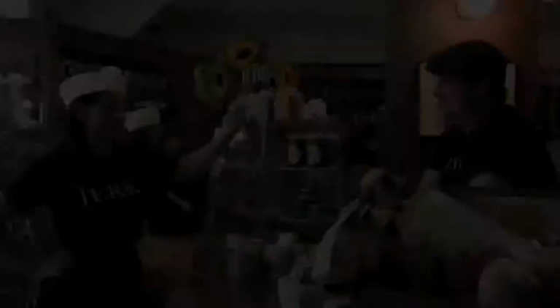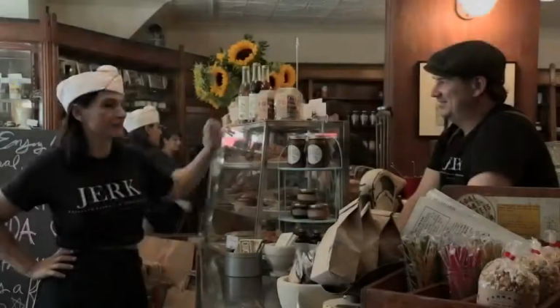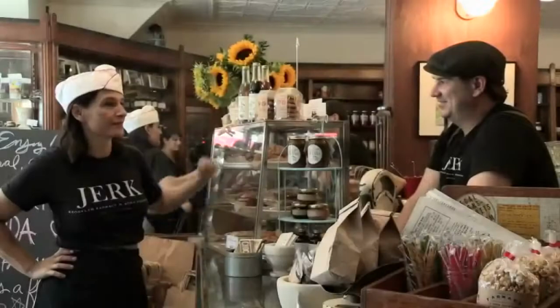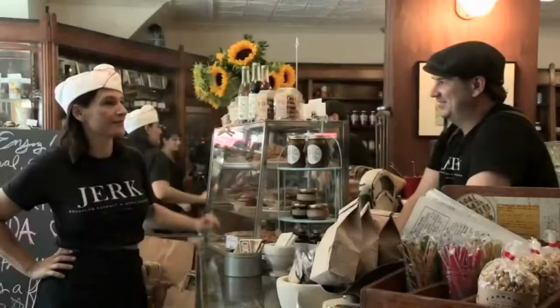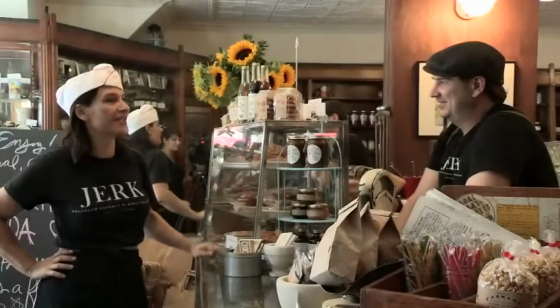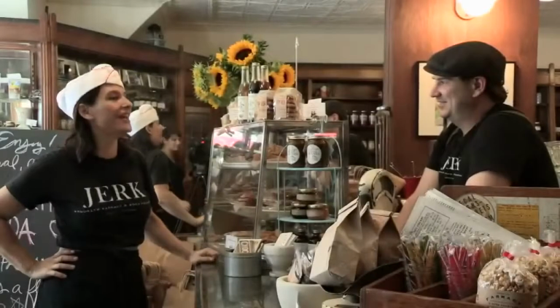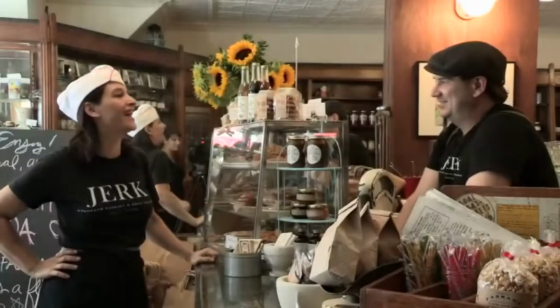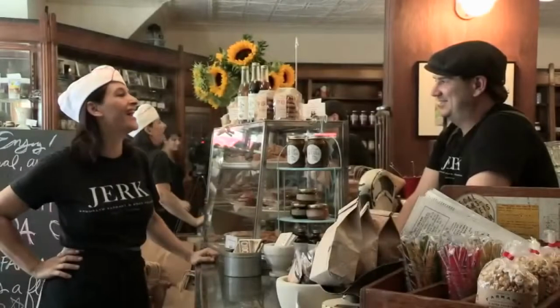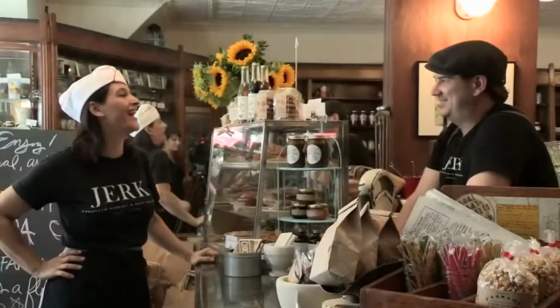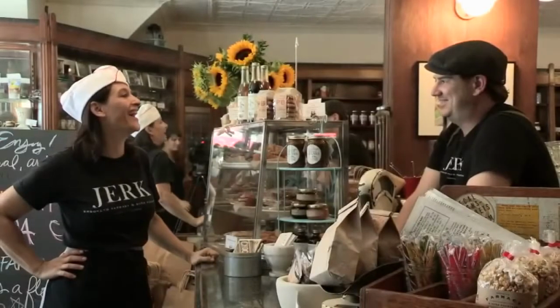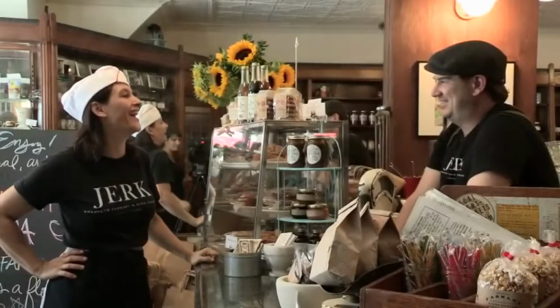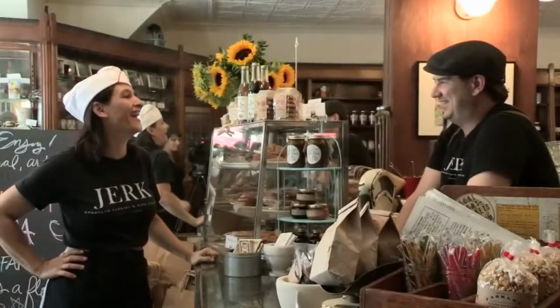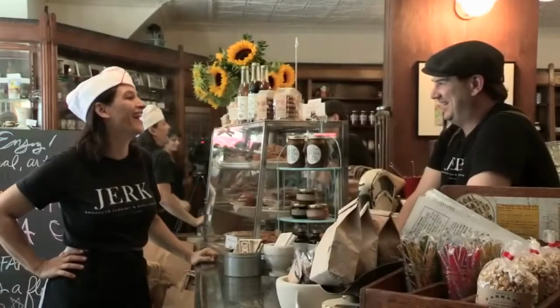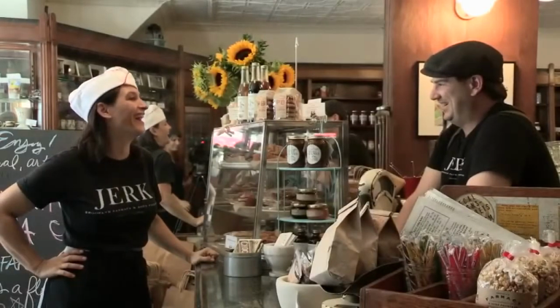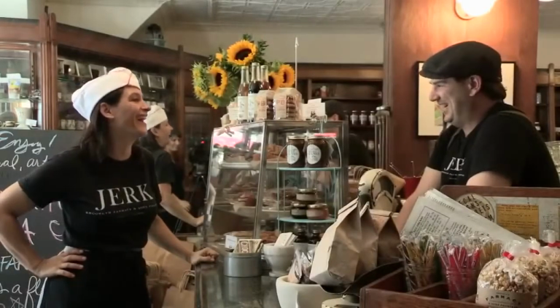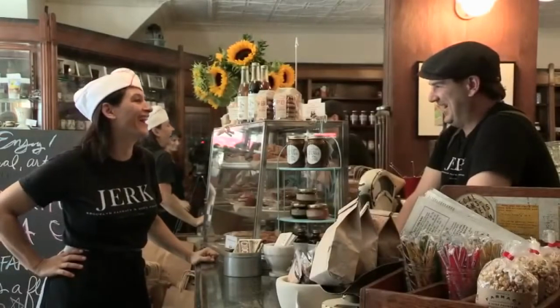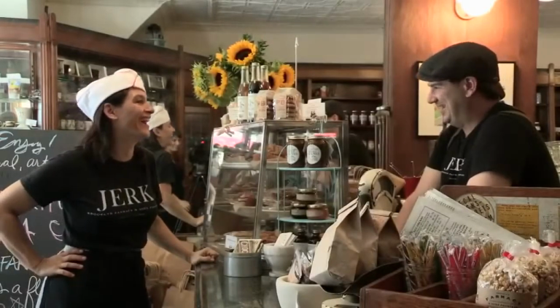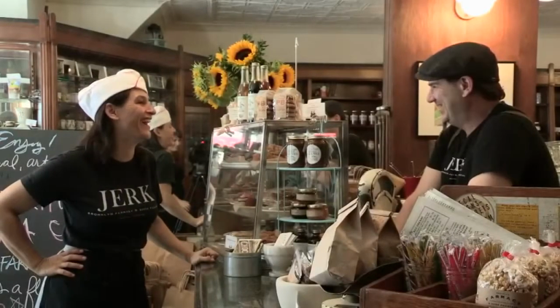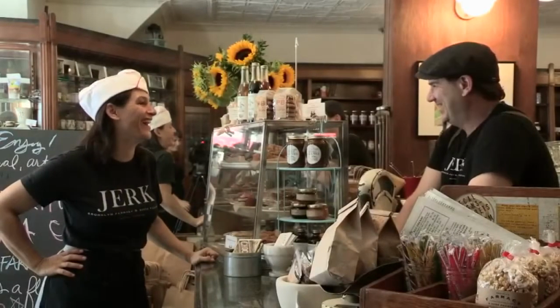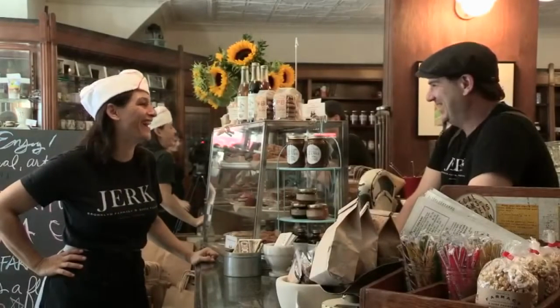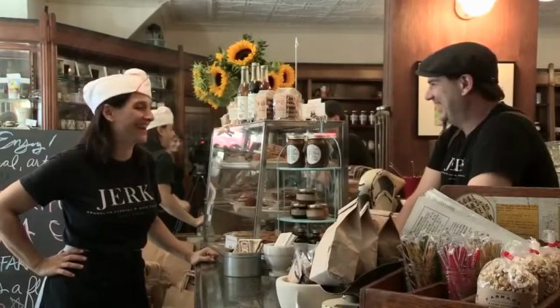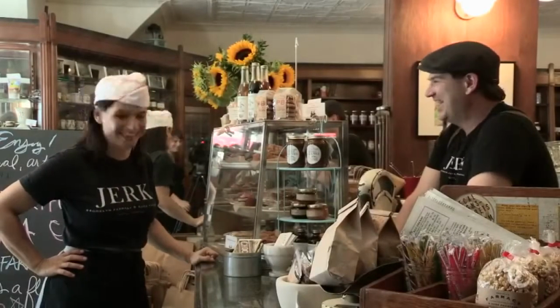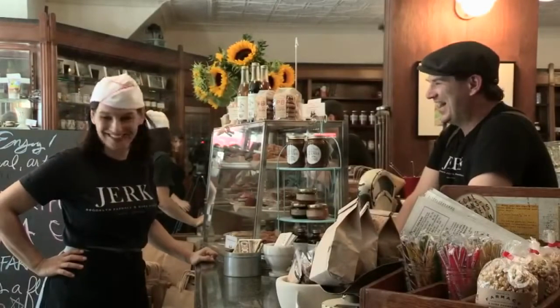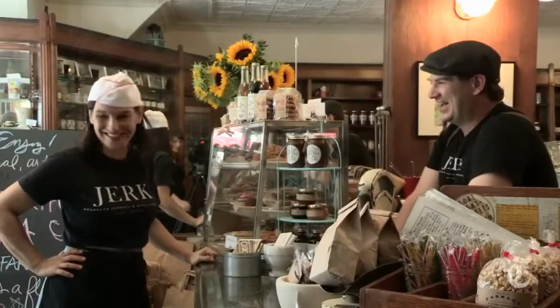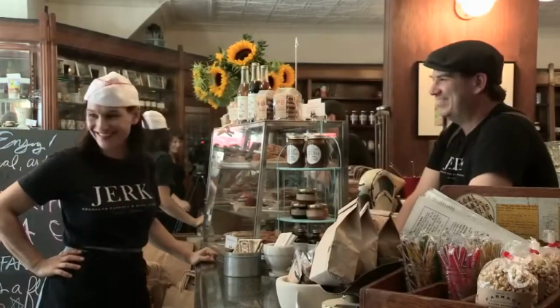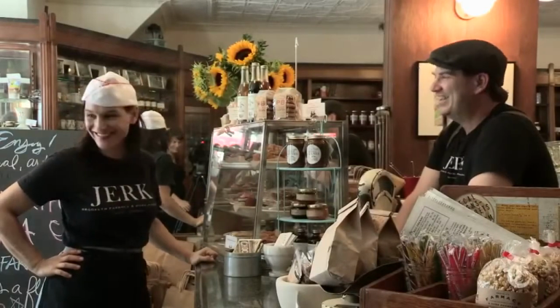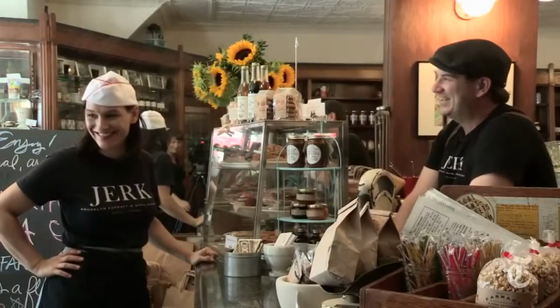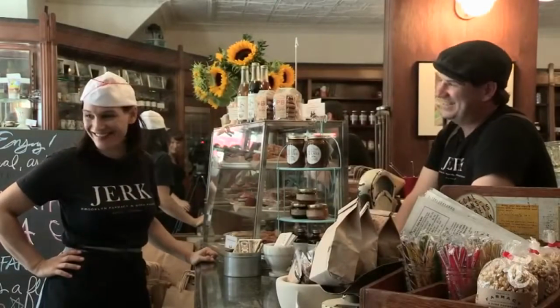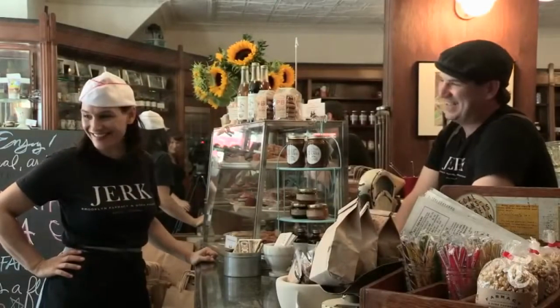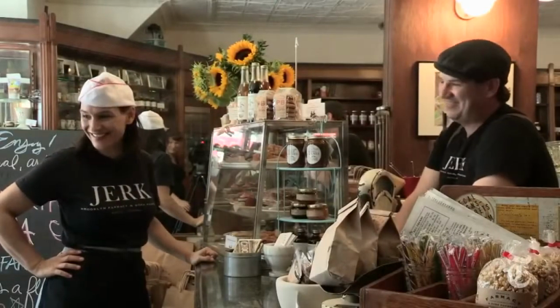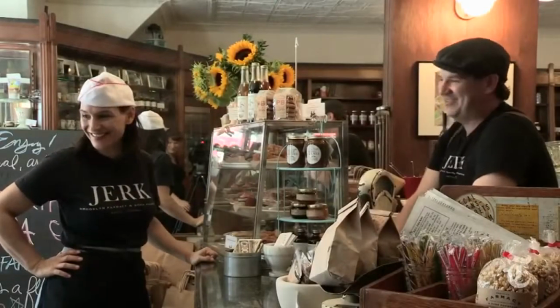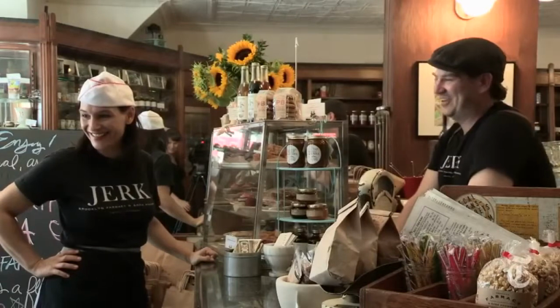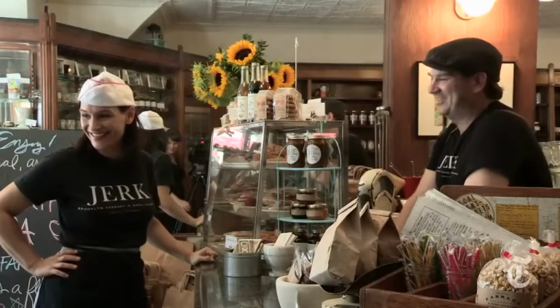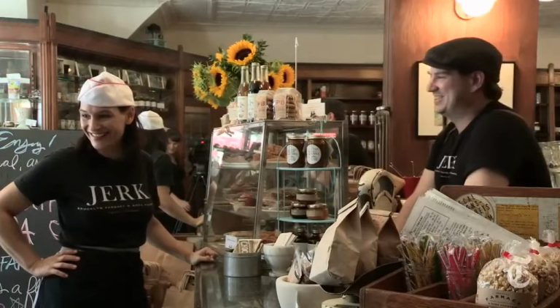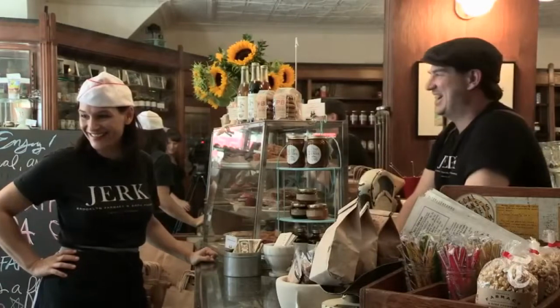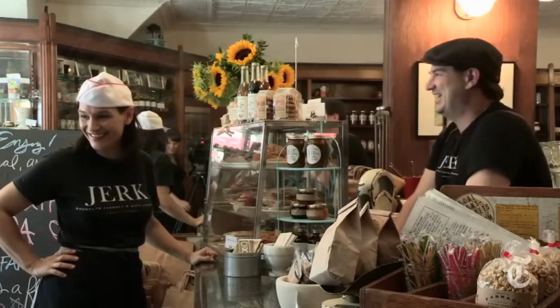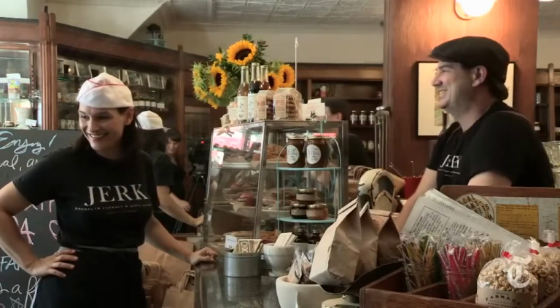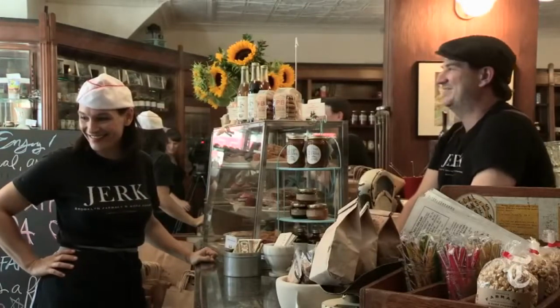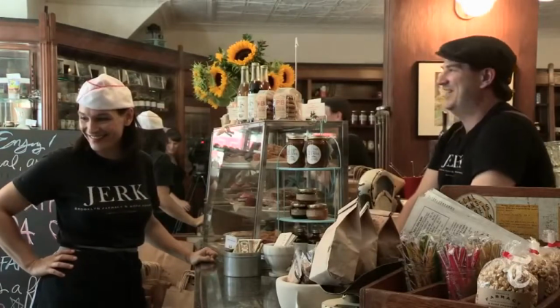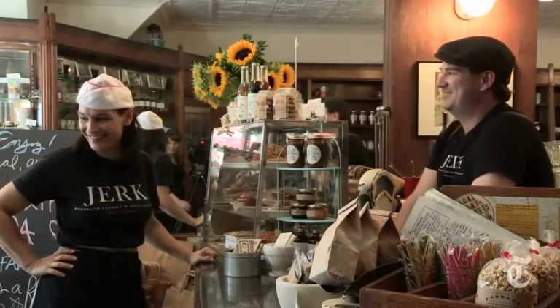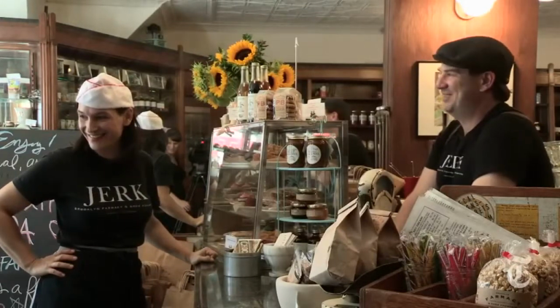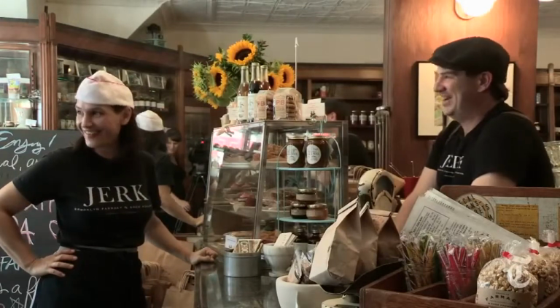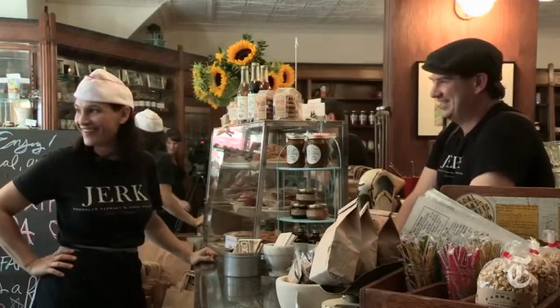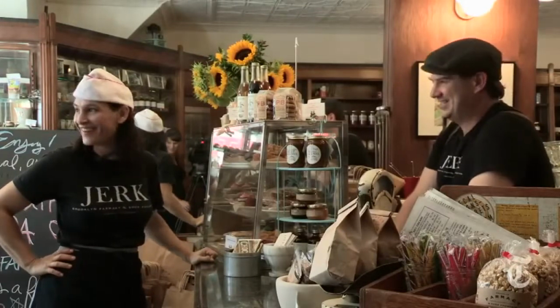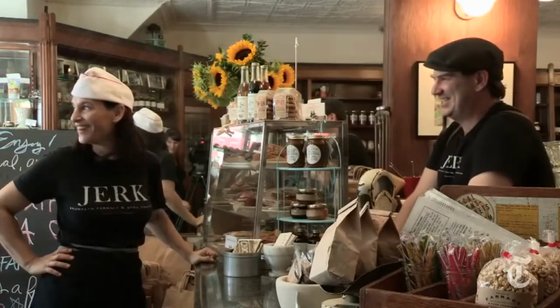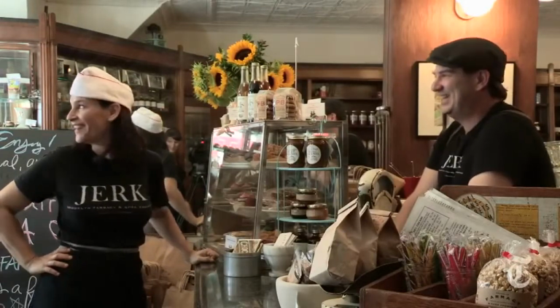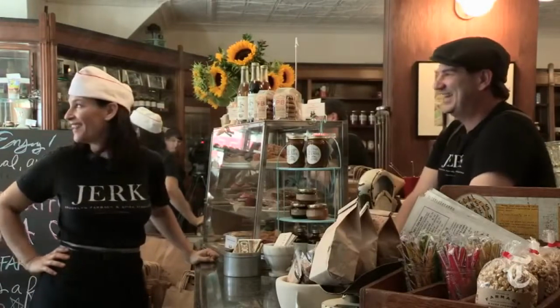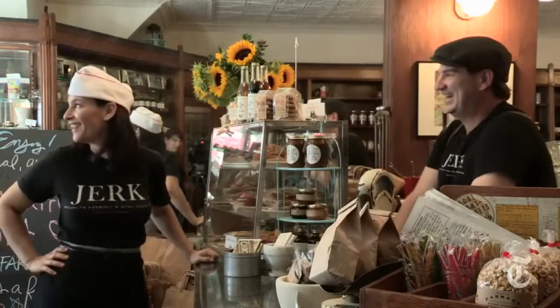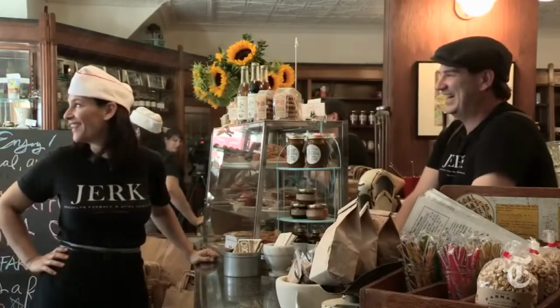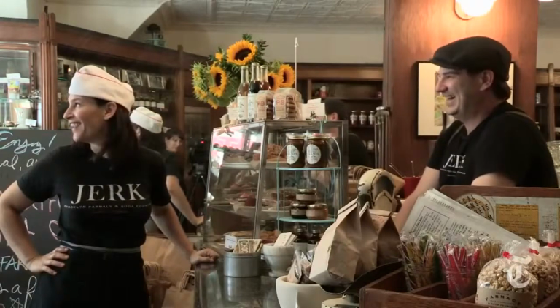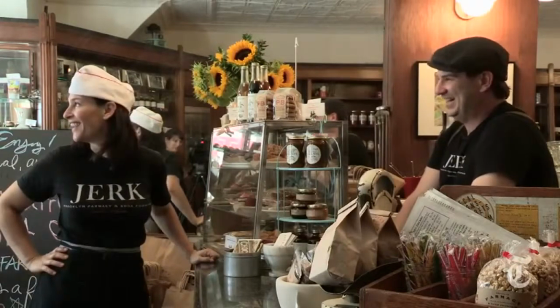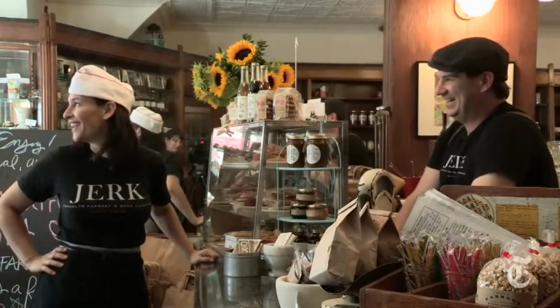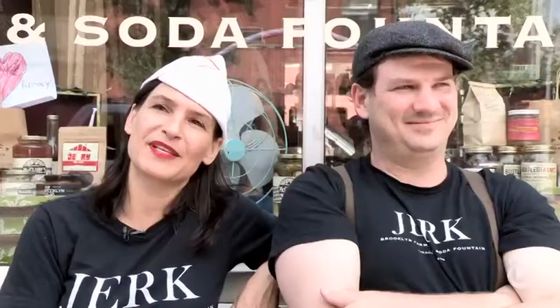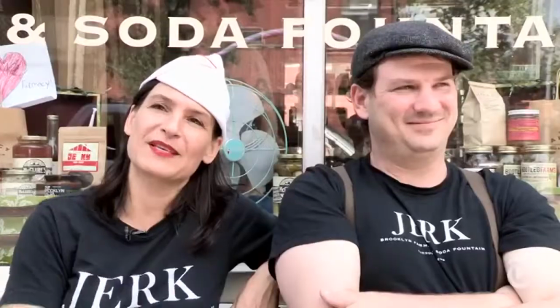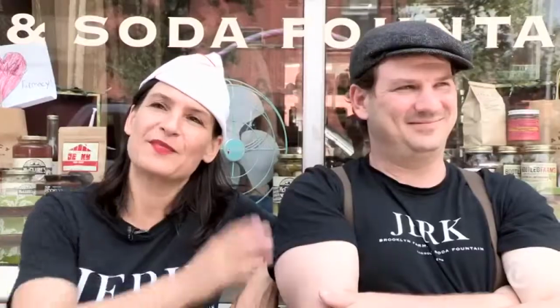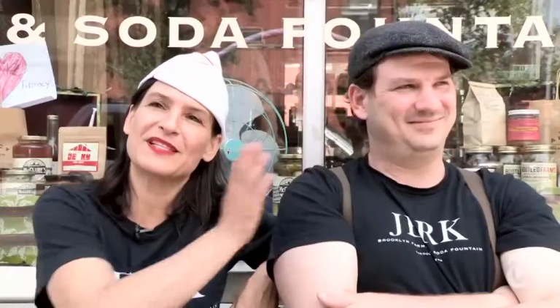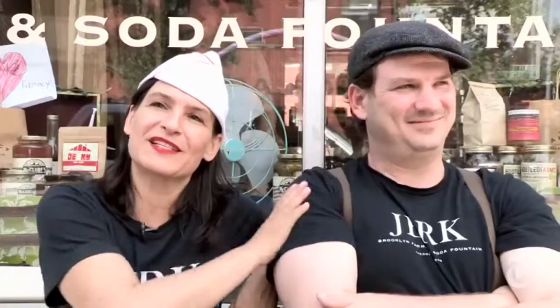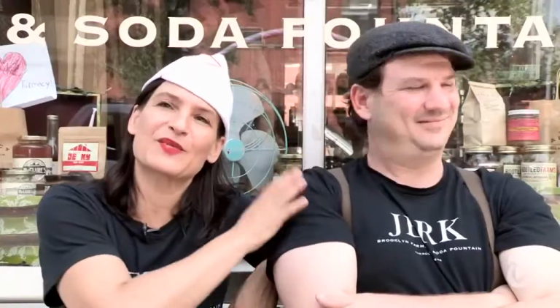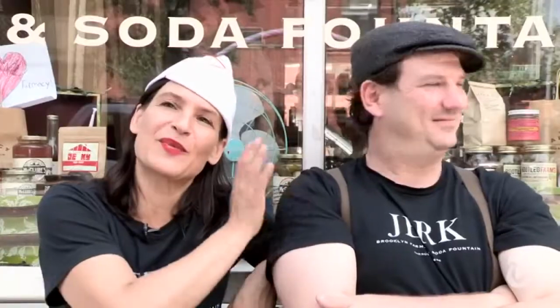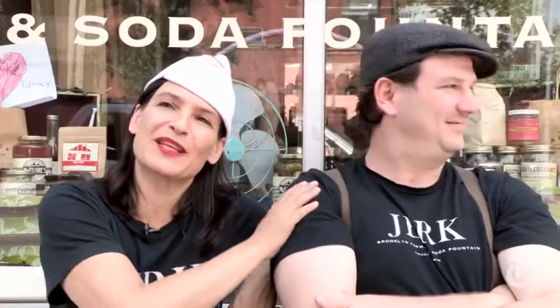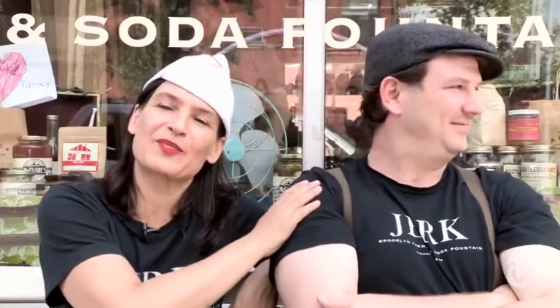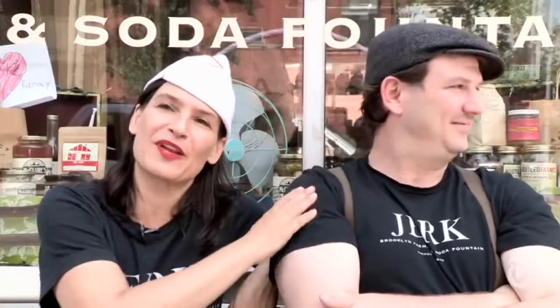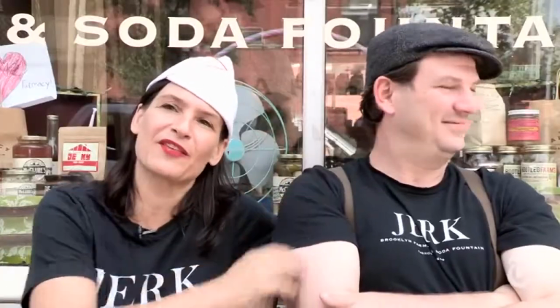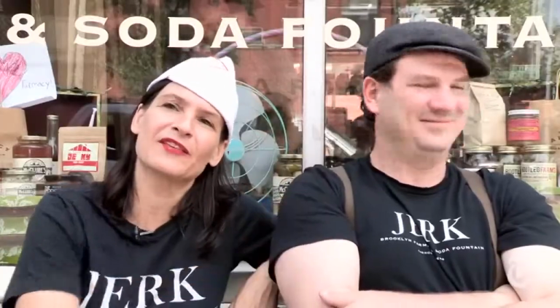My name is Gia and I'm the co-owner of Brooklyn Pharmacy and Soda Fountain. My official title is Big Sister because I'm in business with my little brother.